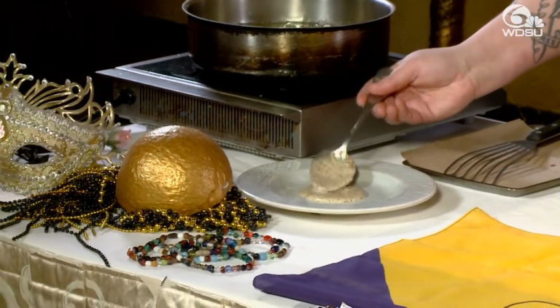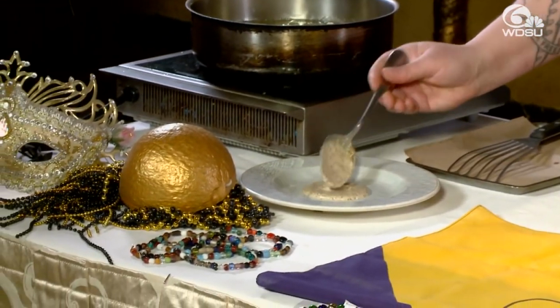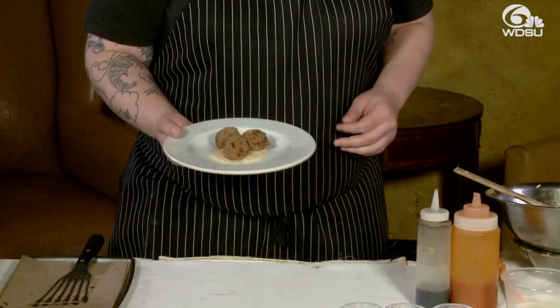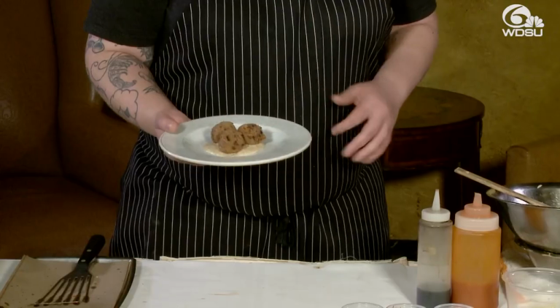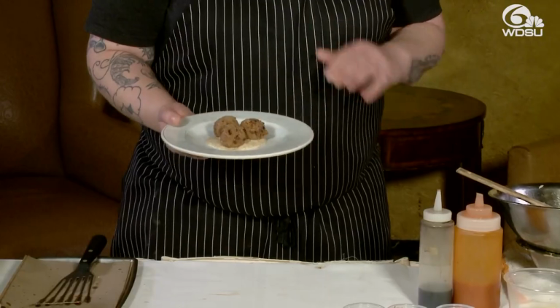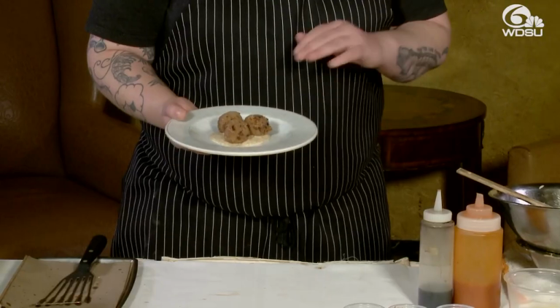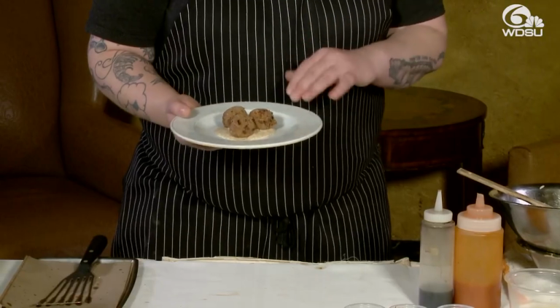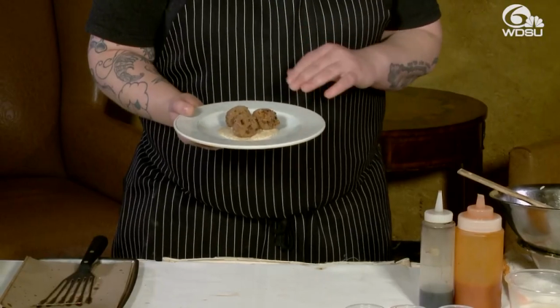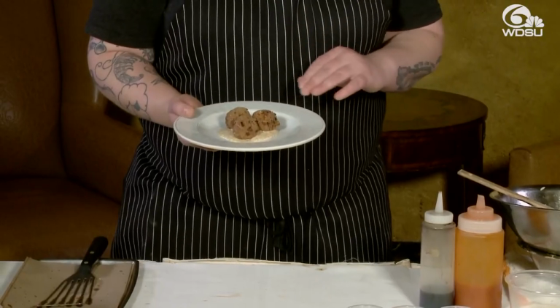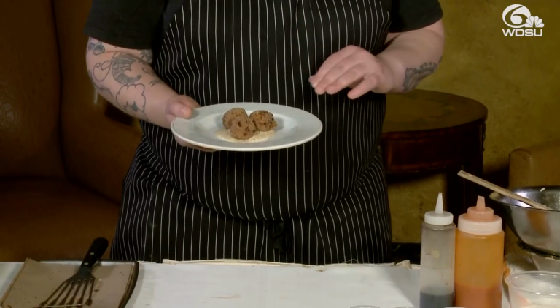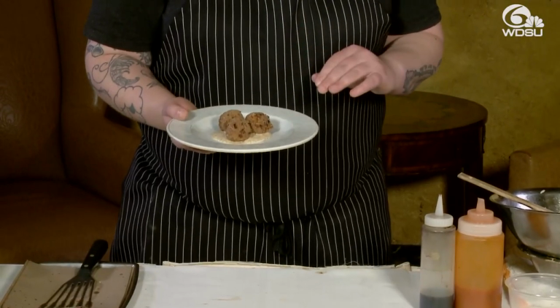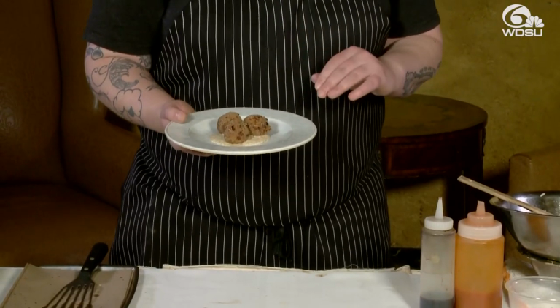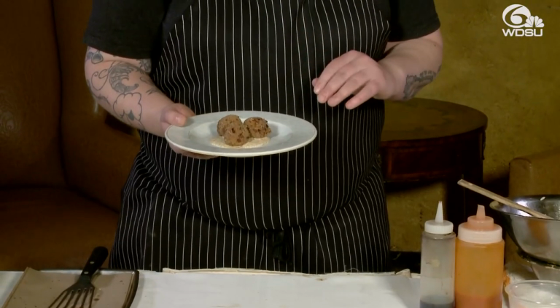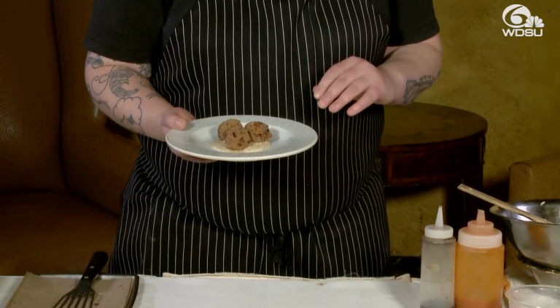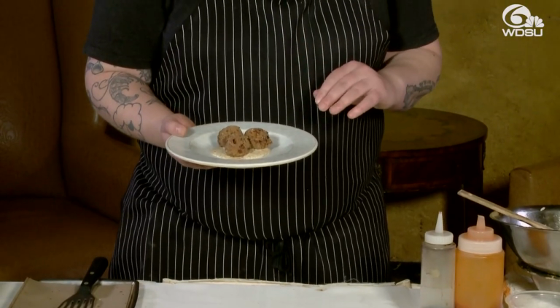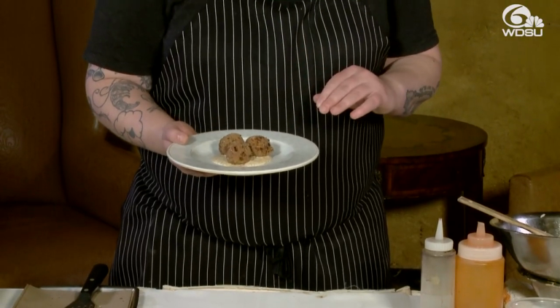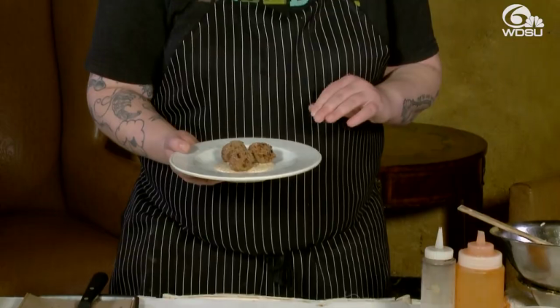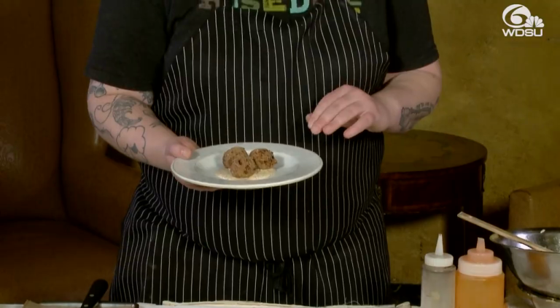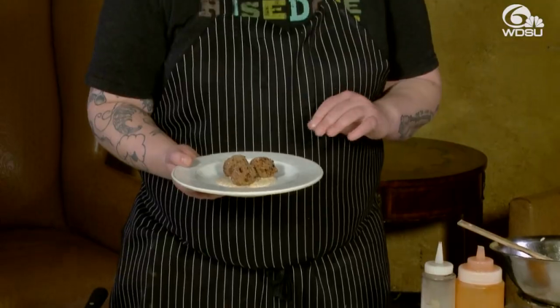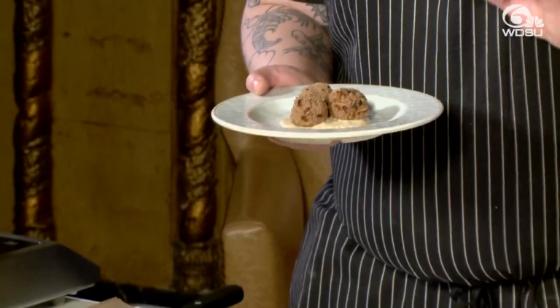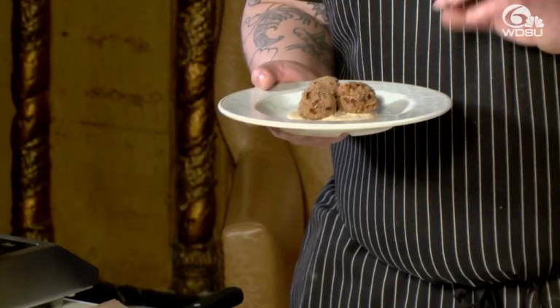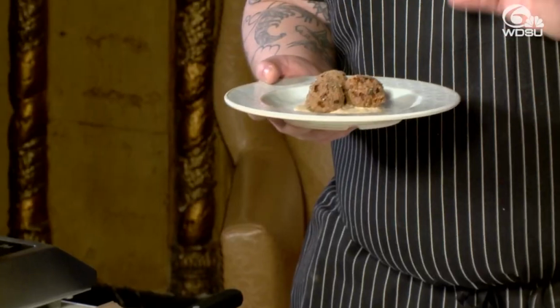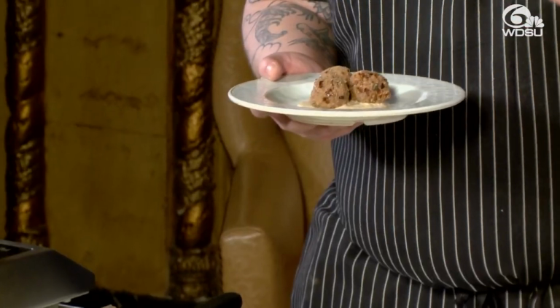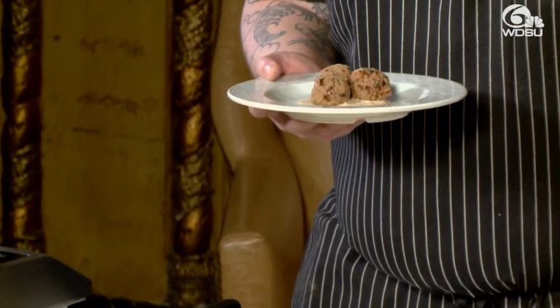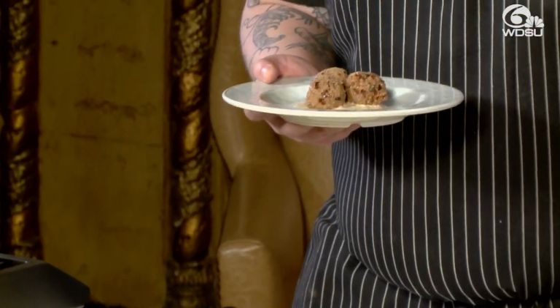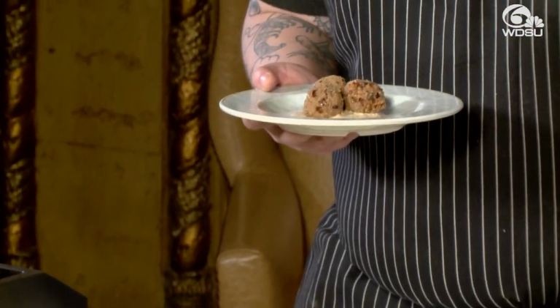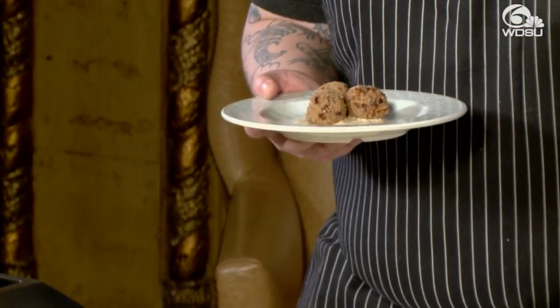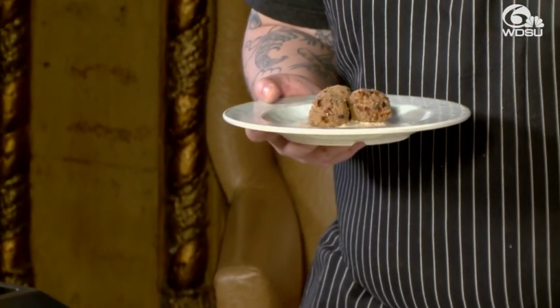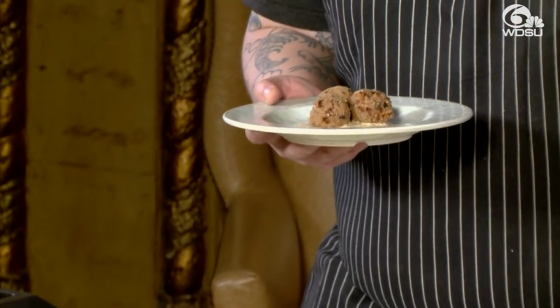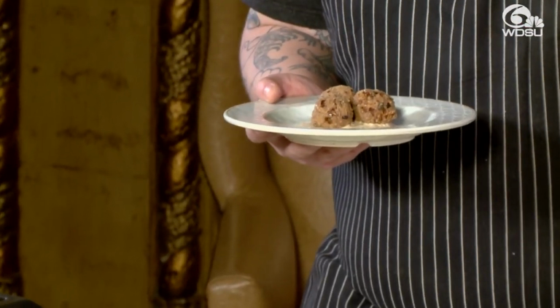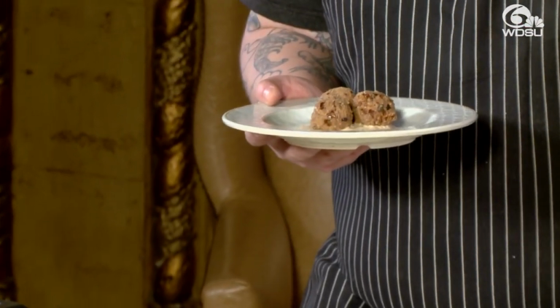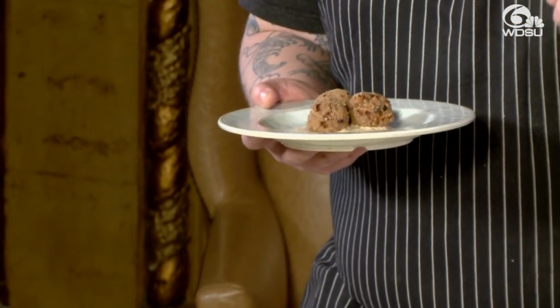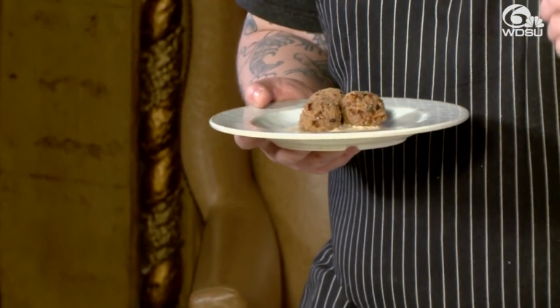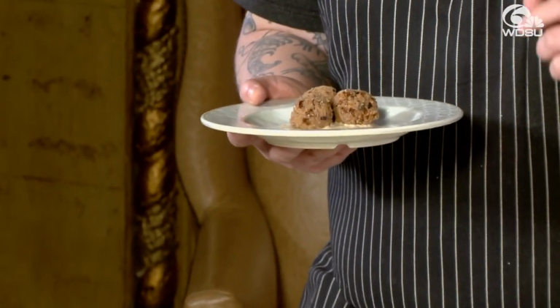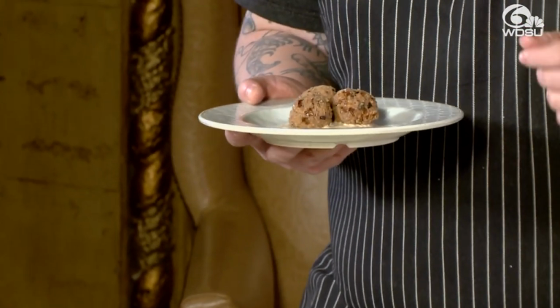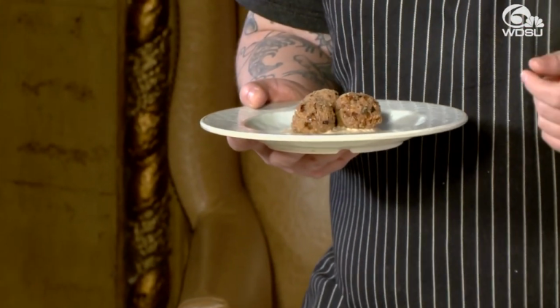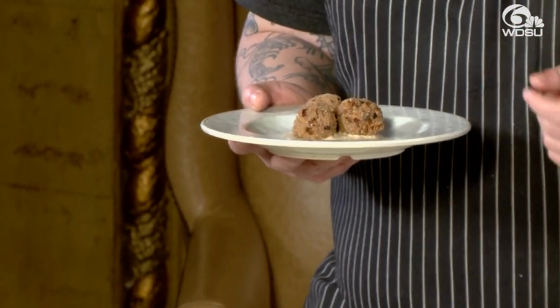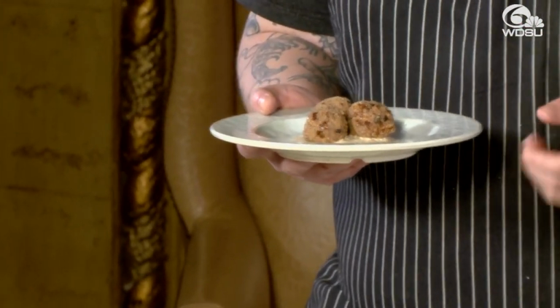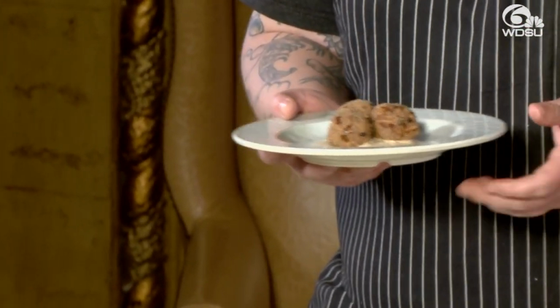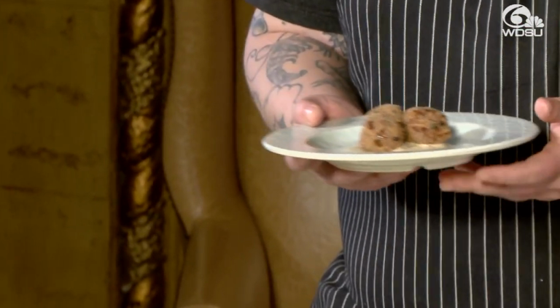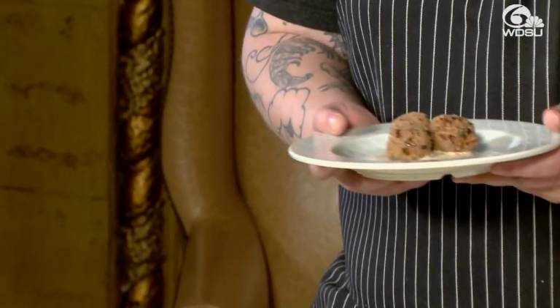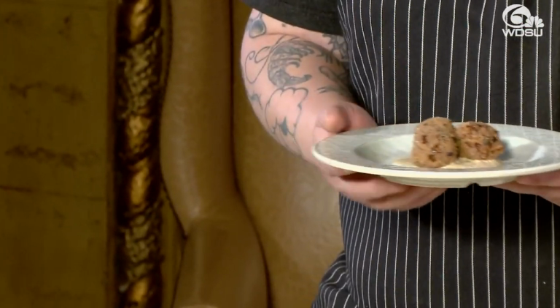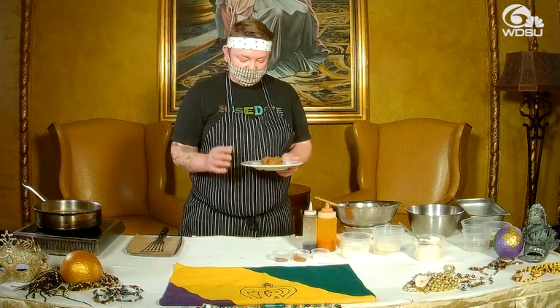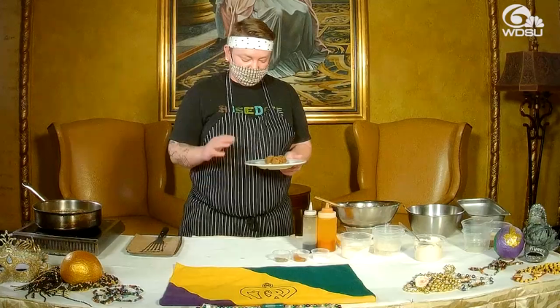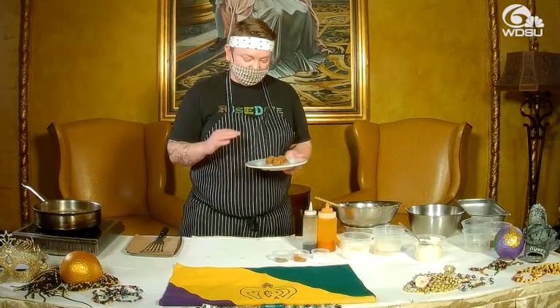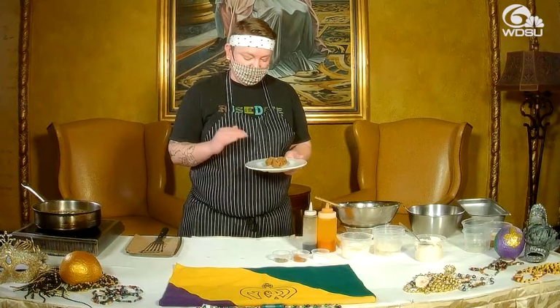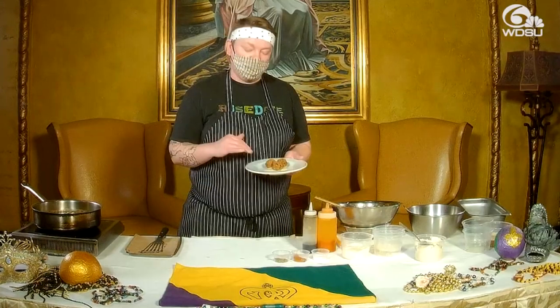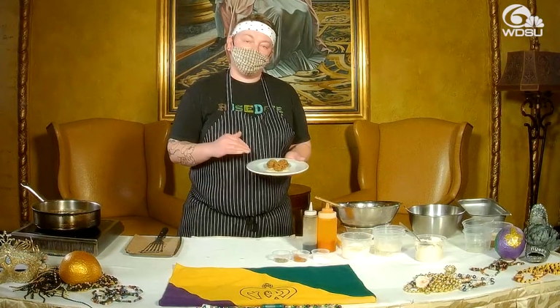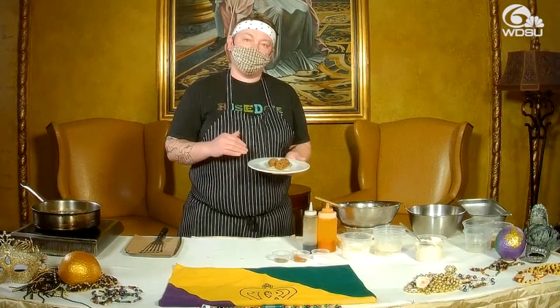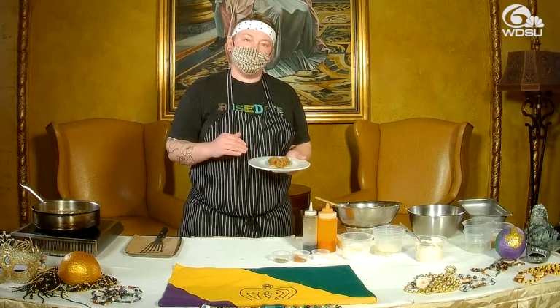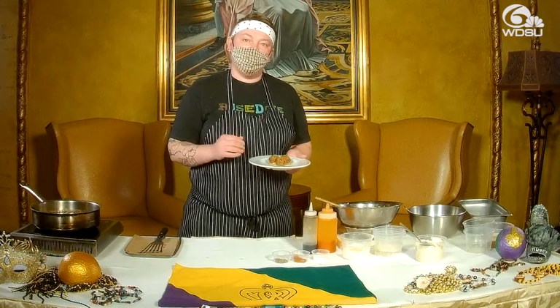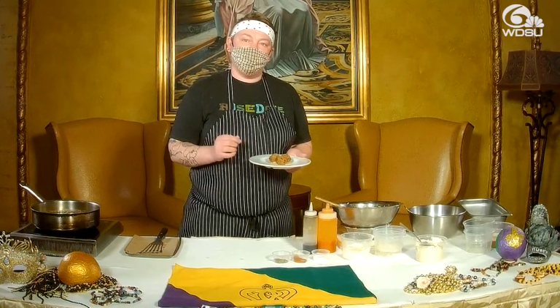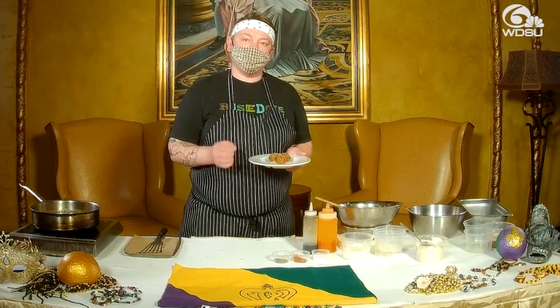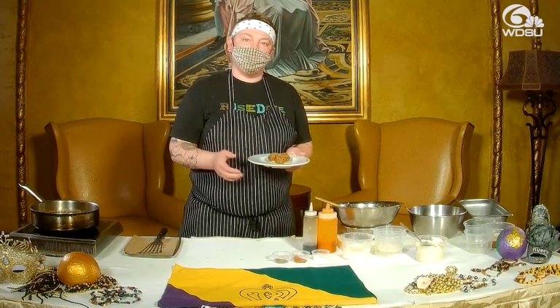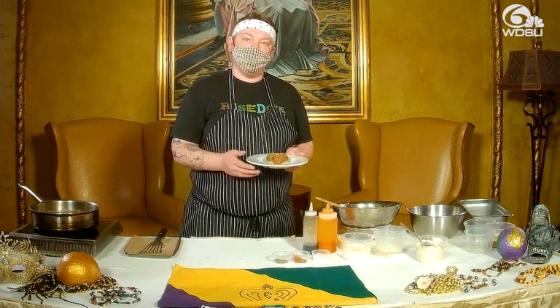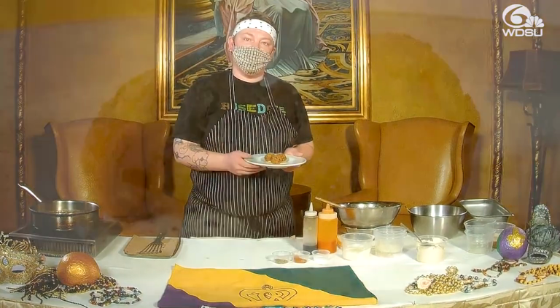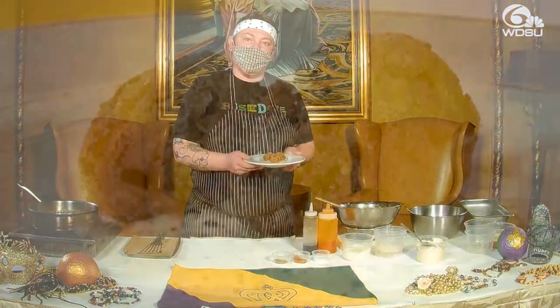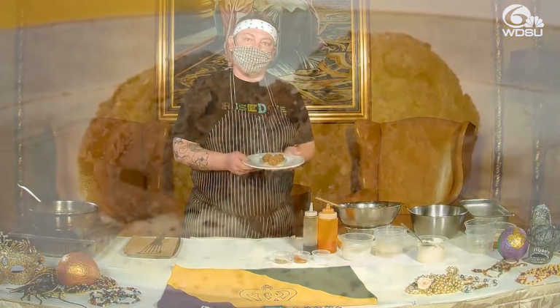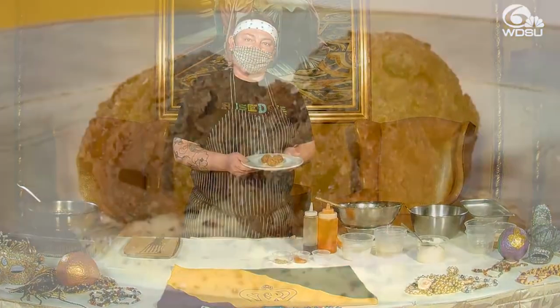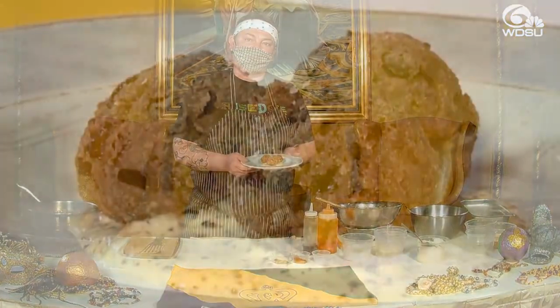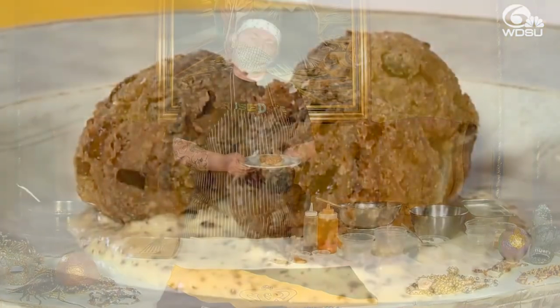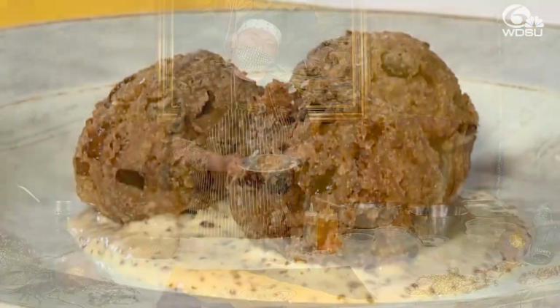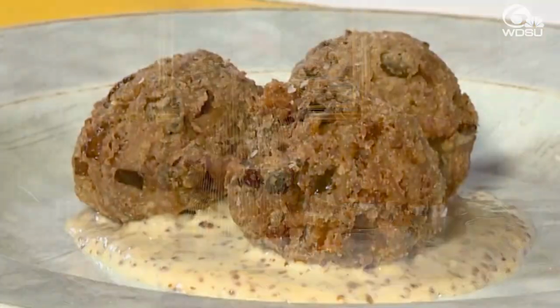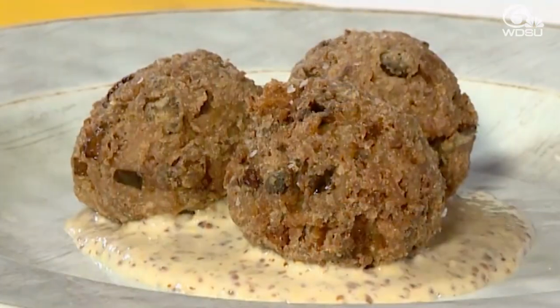So here are our finished boudin balls — nice and crispy on the outside, soft on the inside, with our creole mustard mayonnaise sauce.